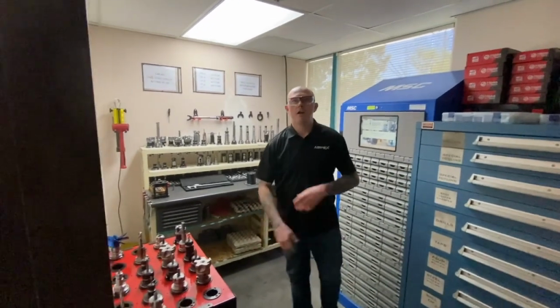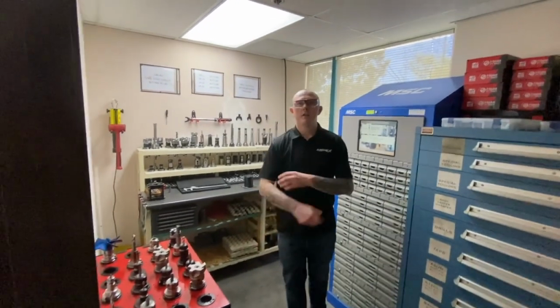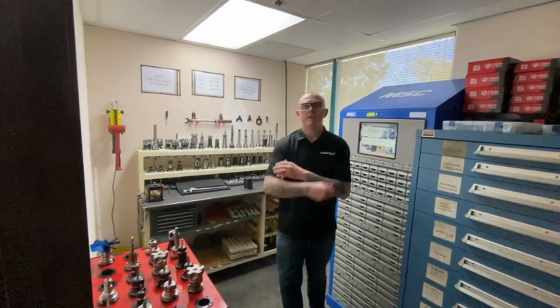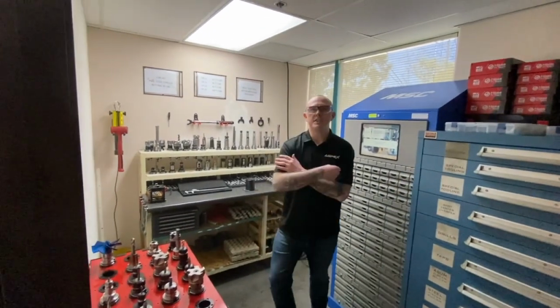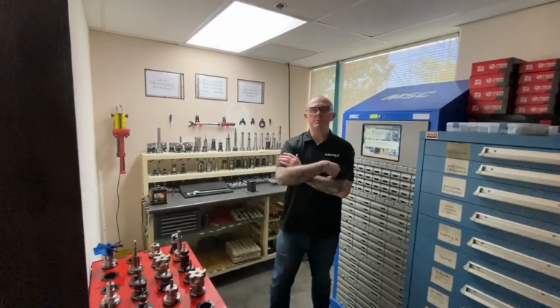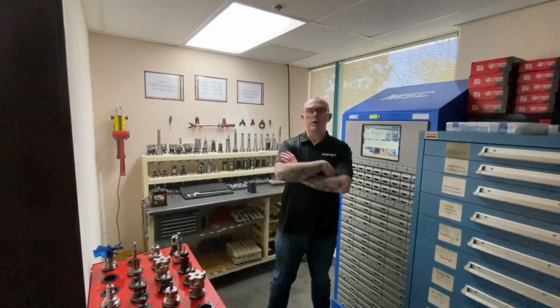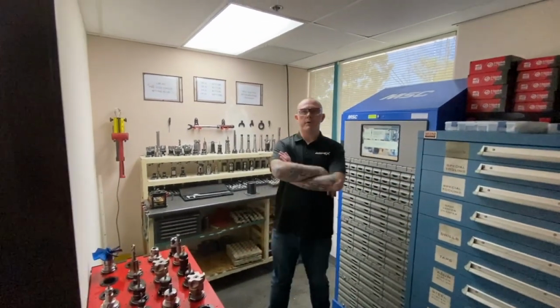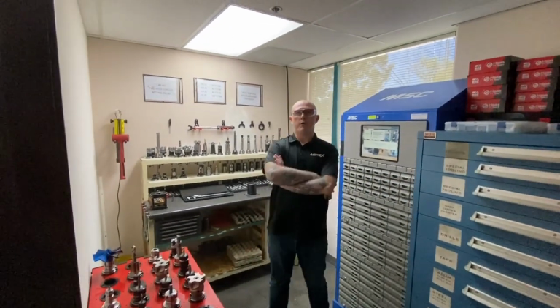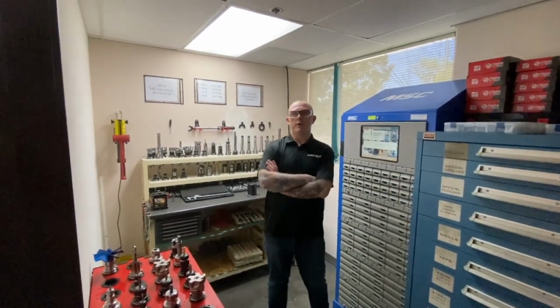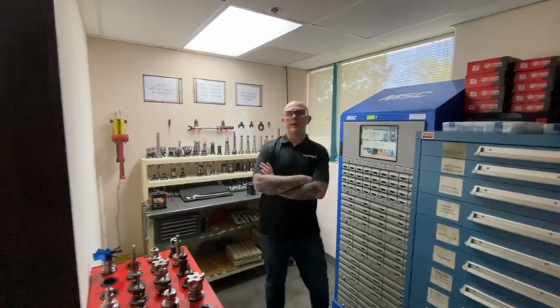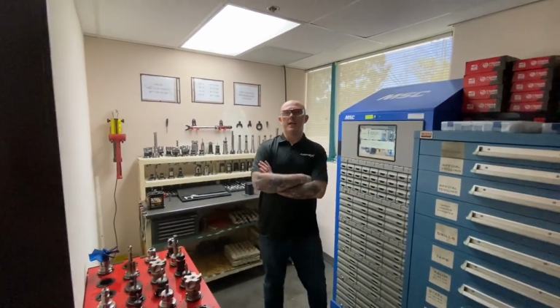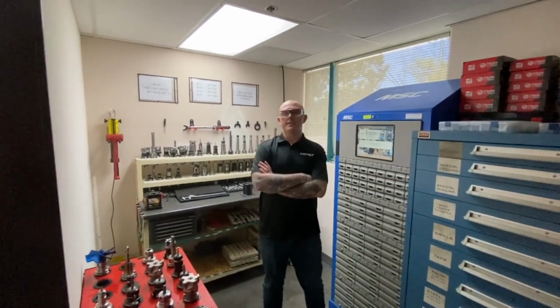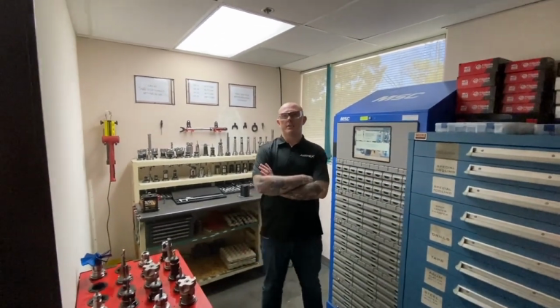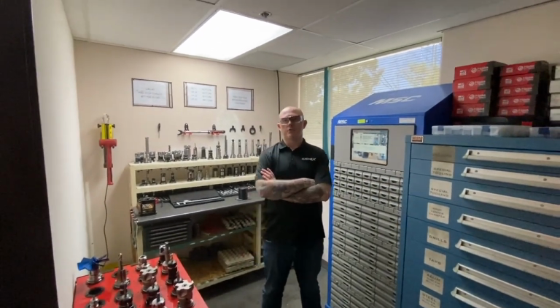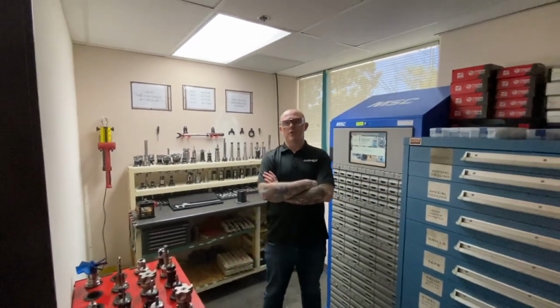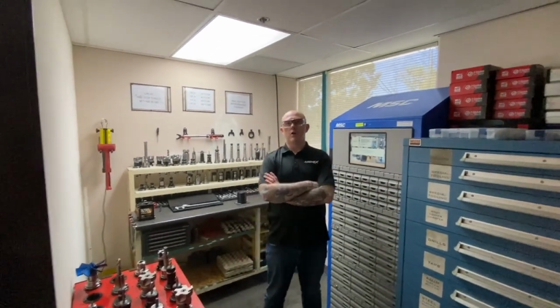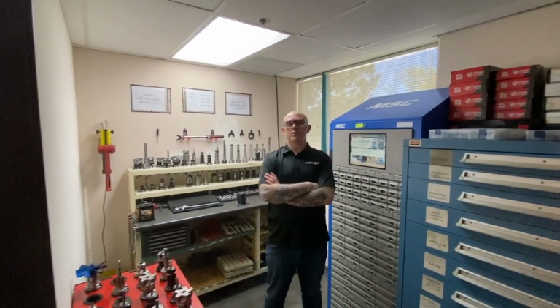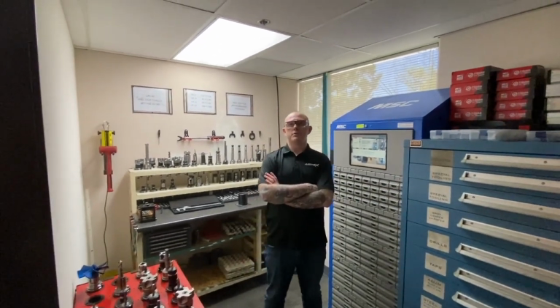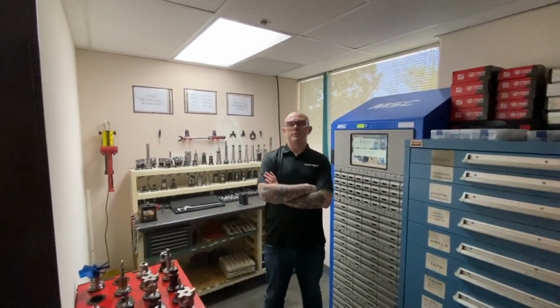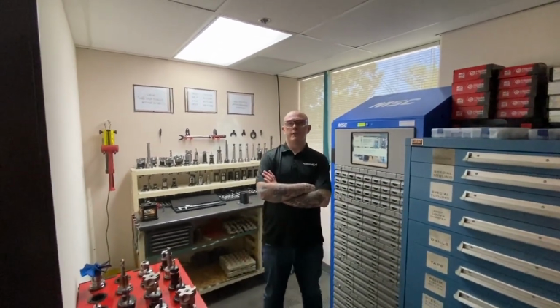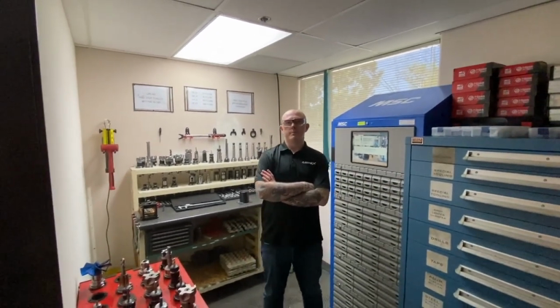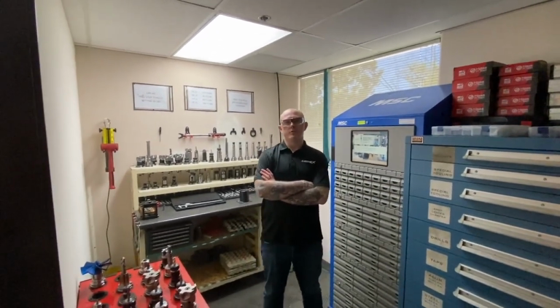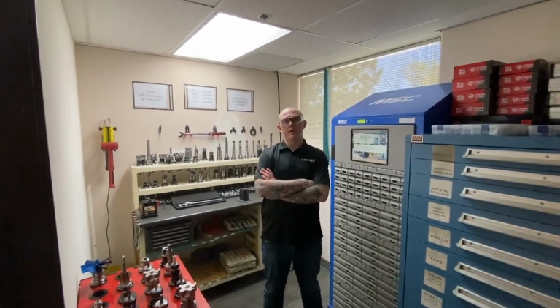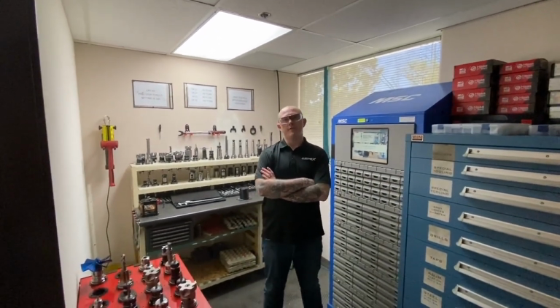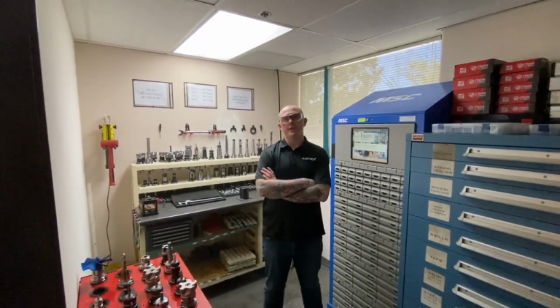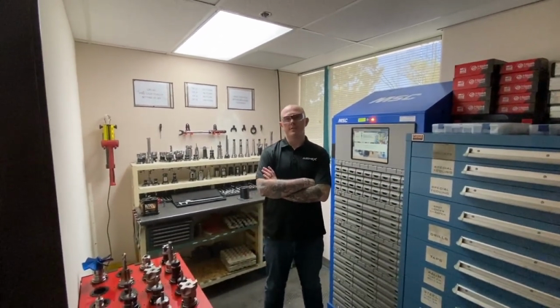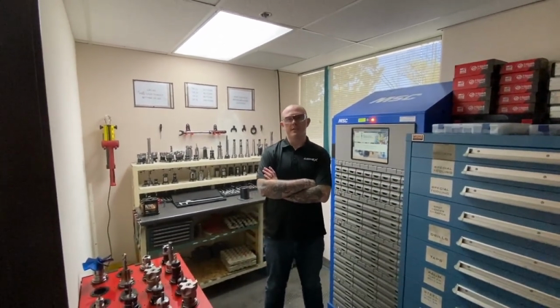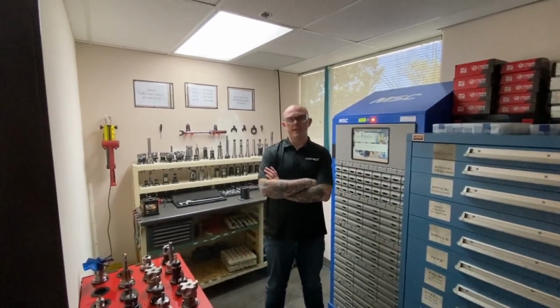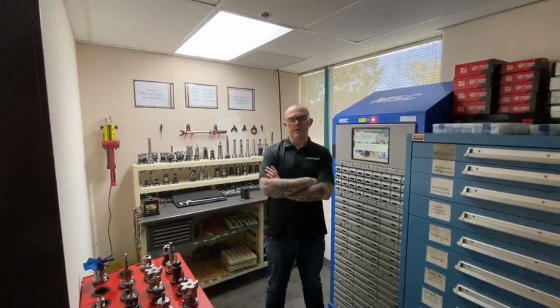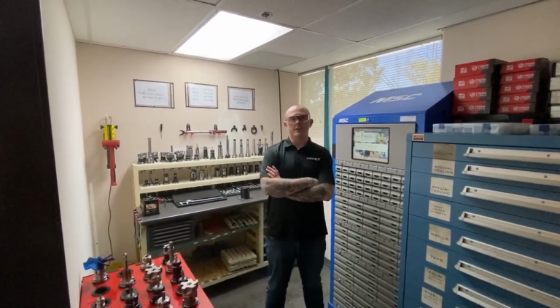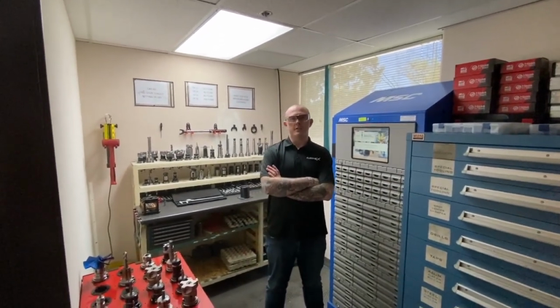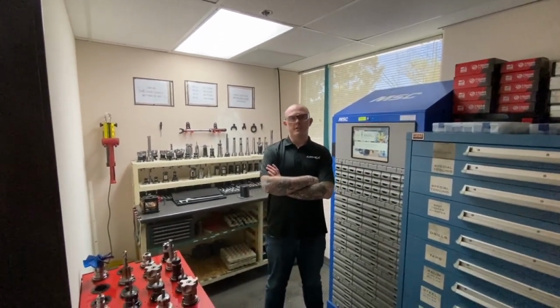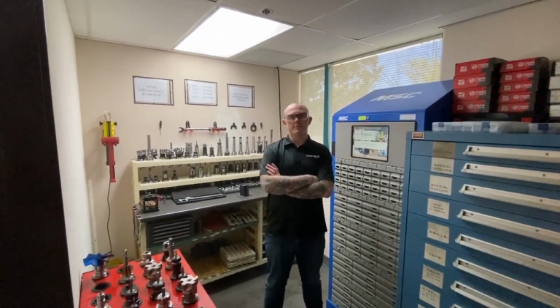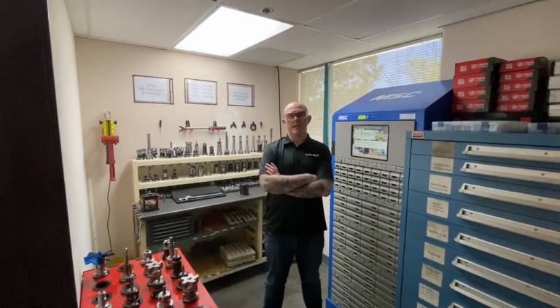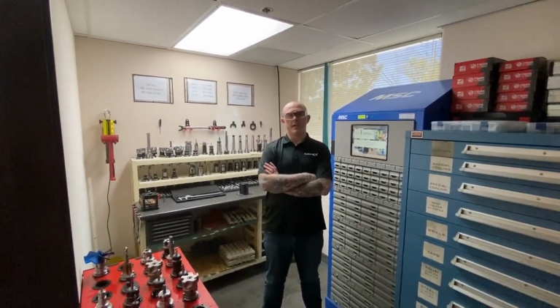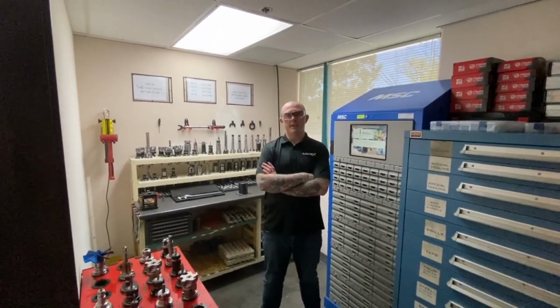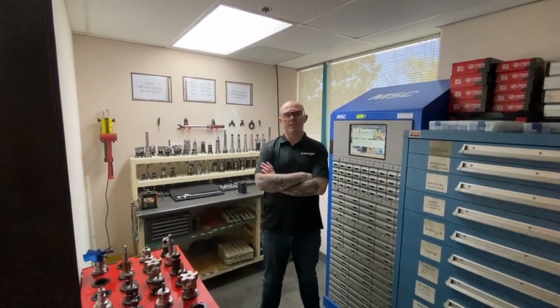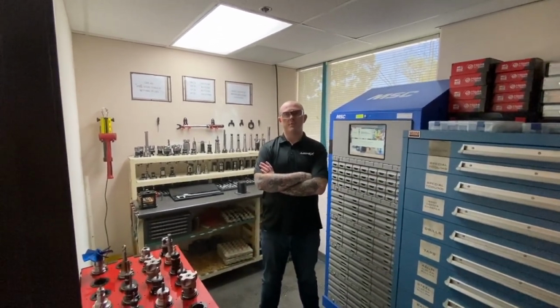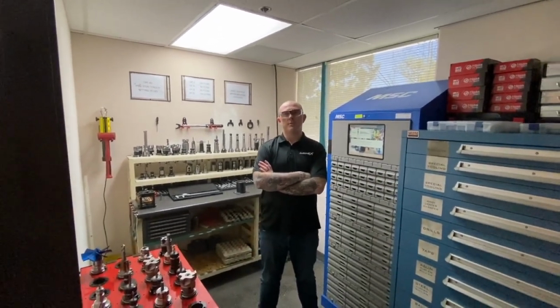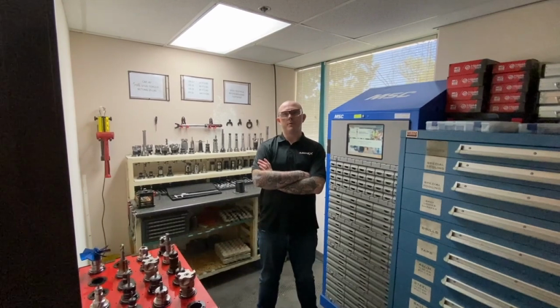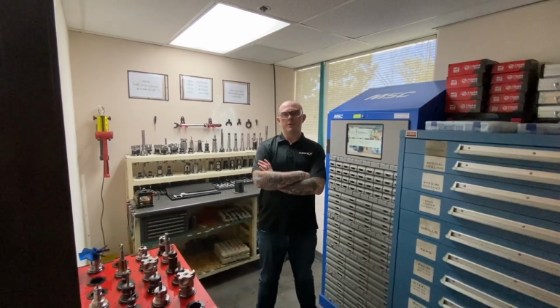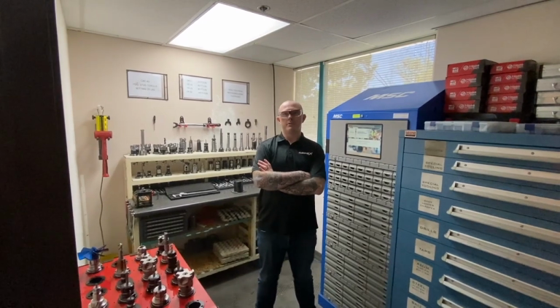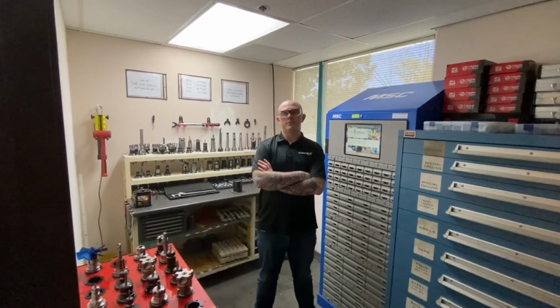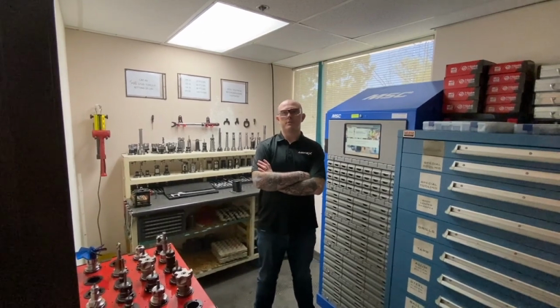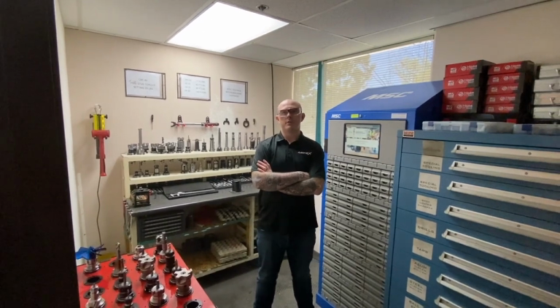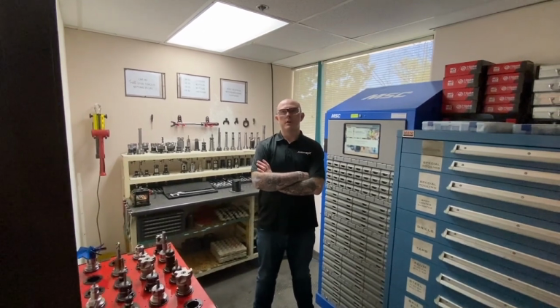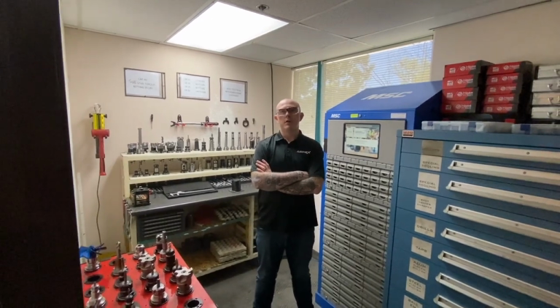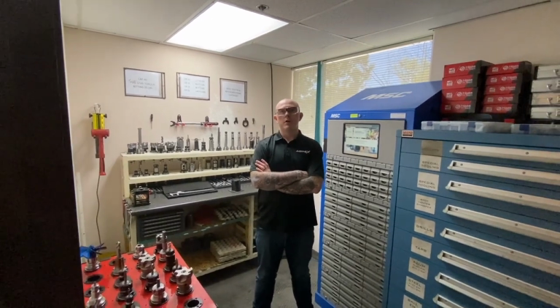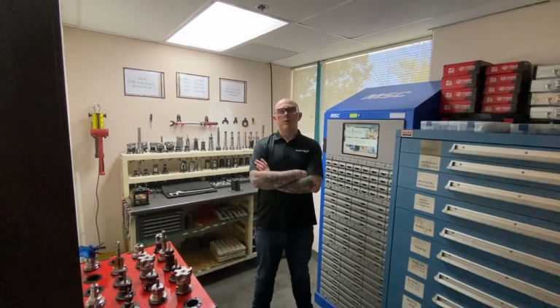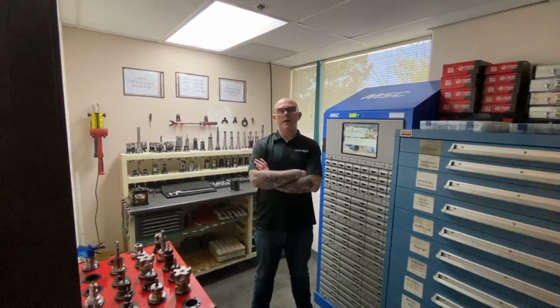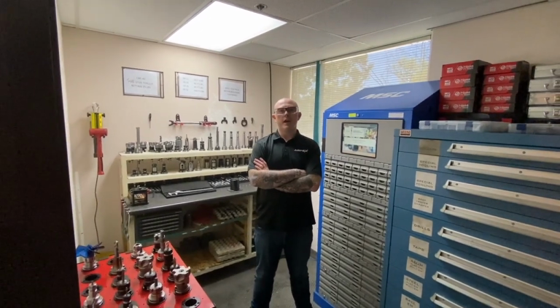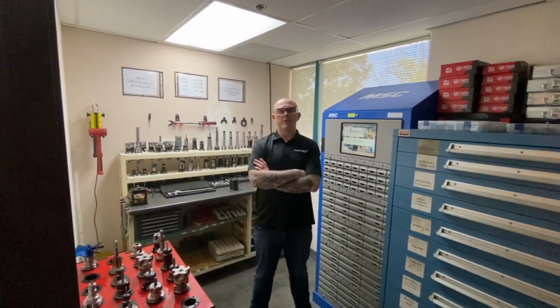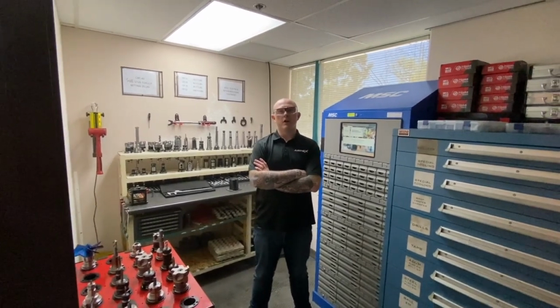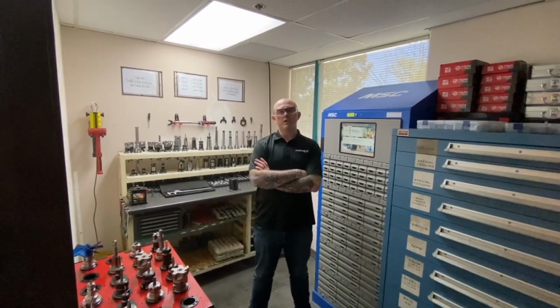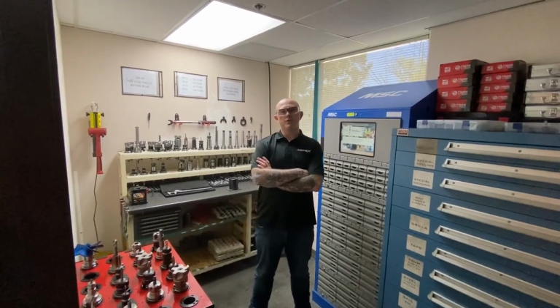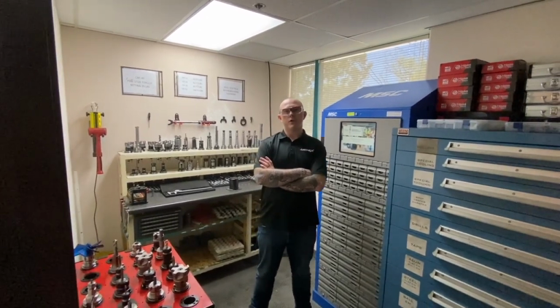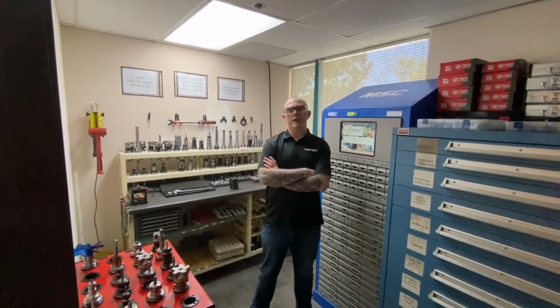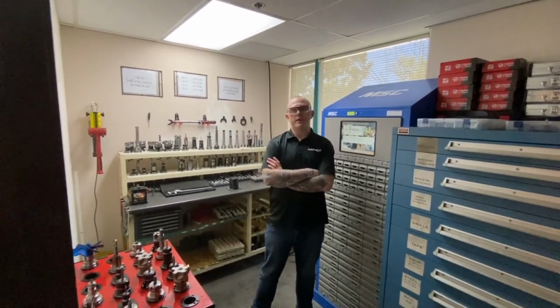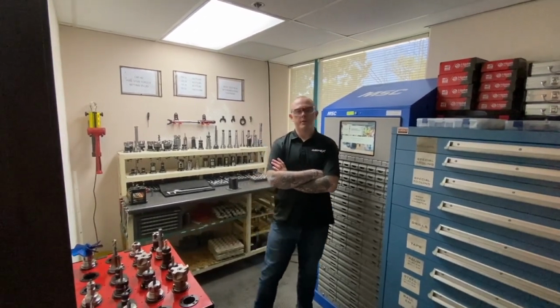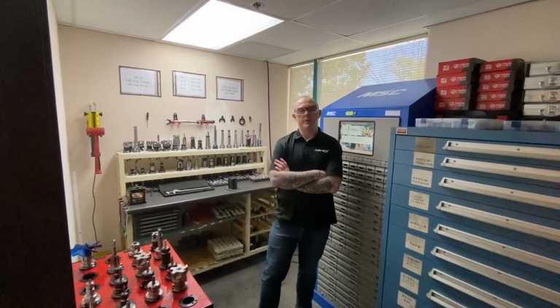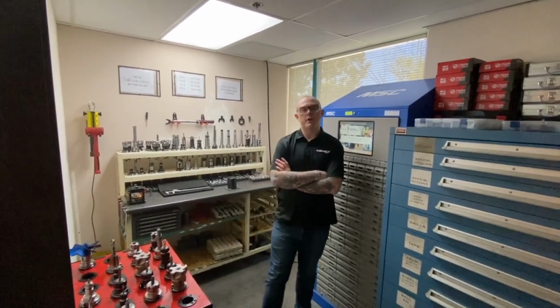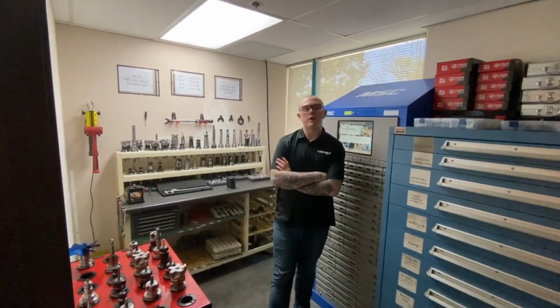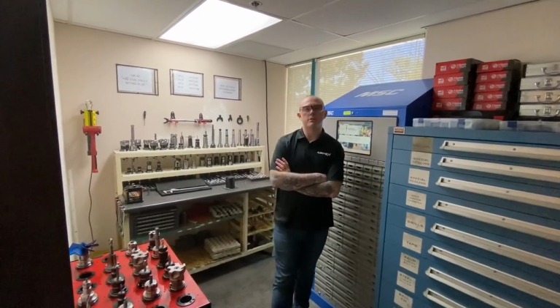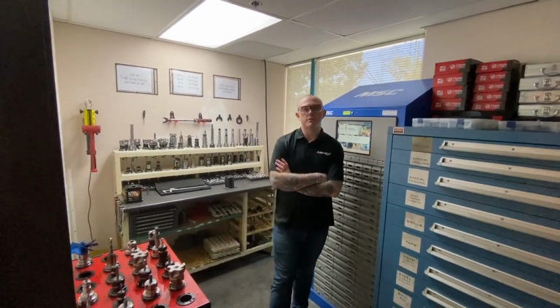This is where we organize and control all tooling, from shrink fits to ER systems and indexable milling tools. We have a large variety within our arsenal.